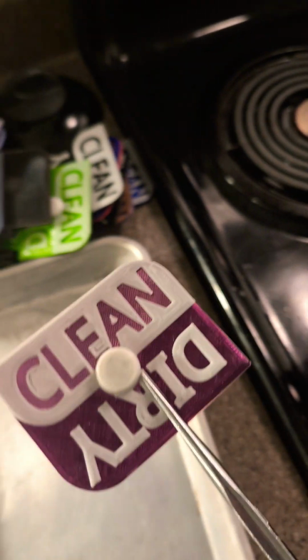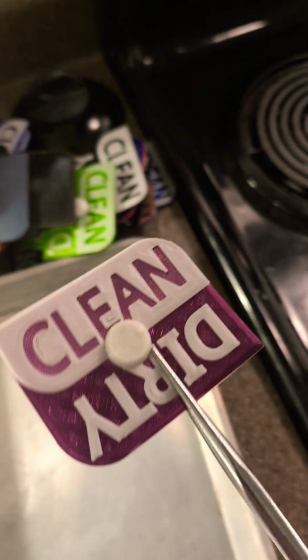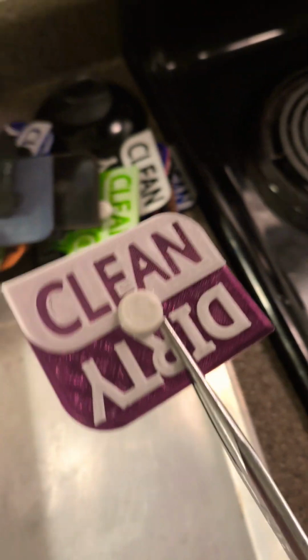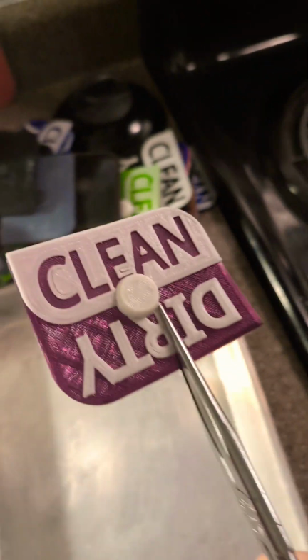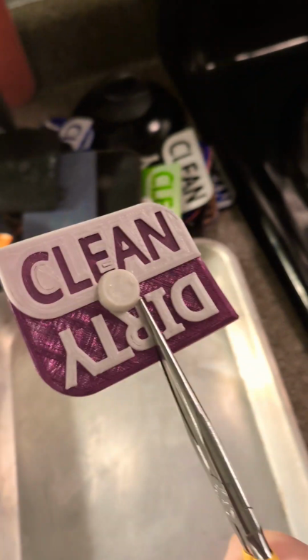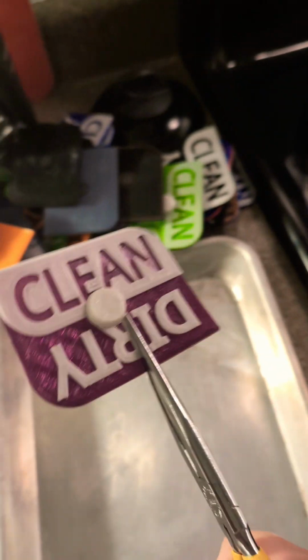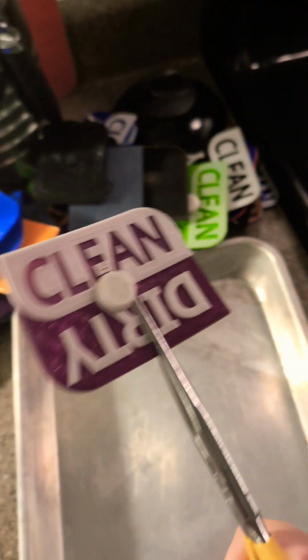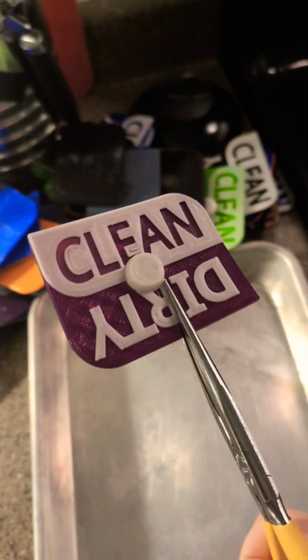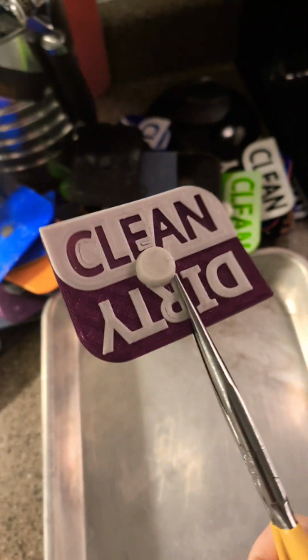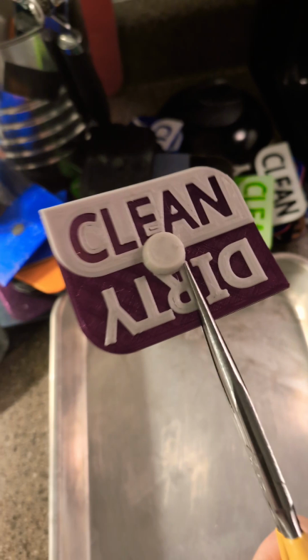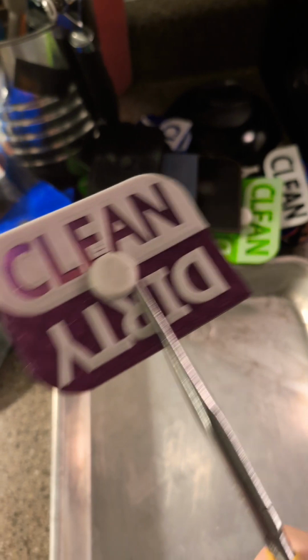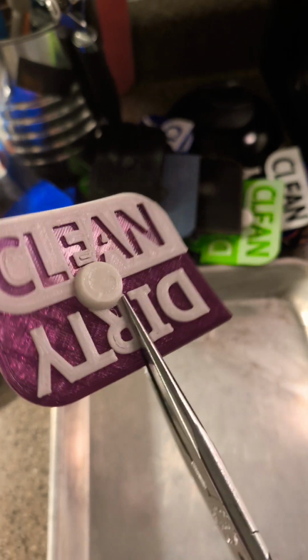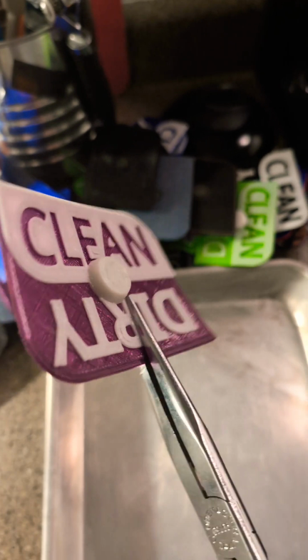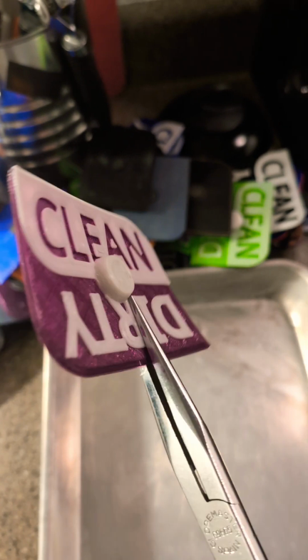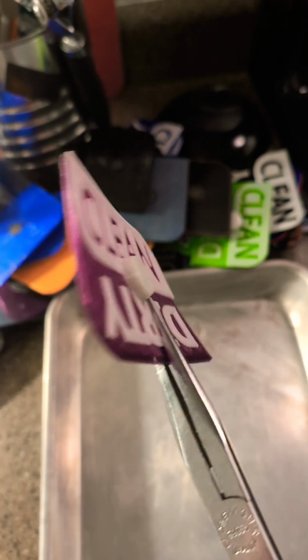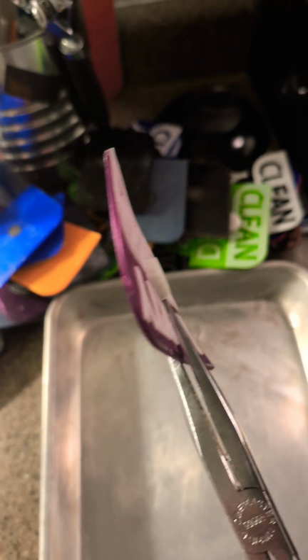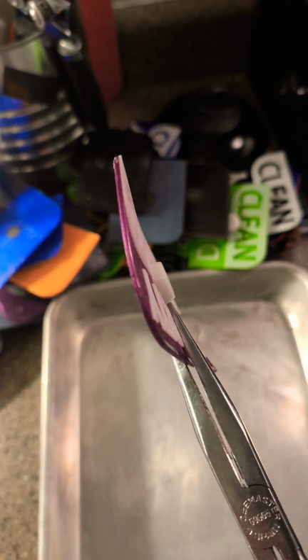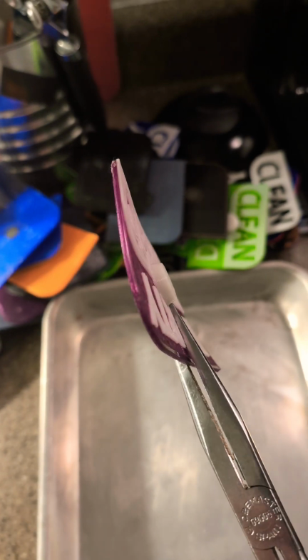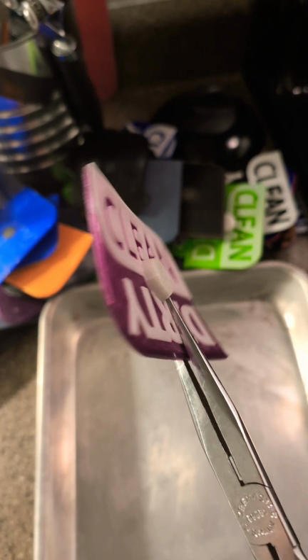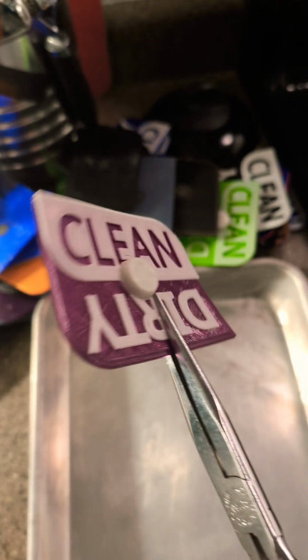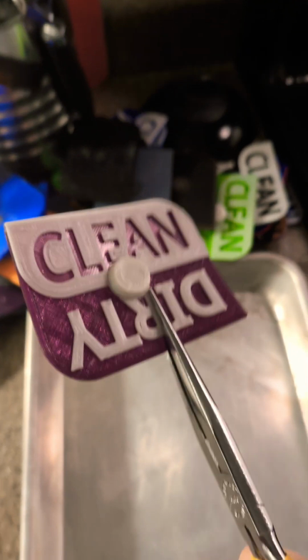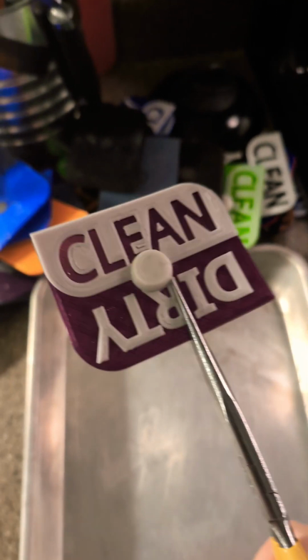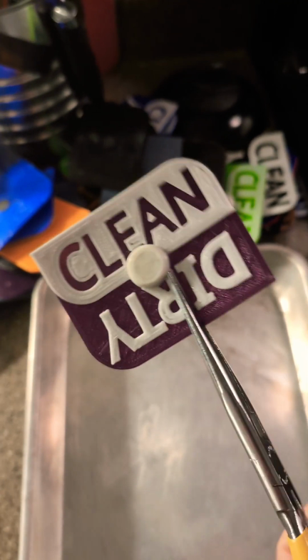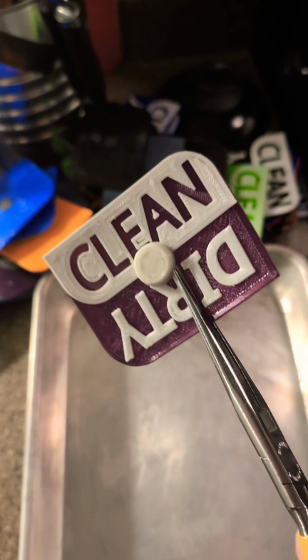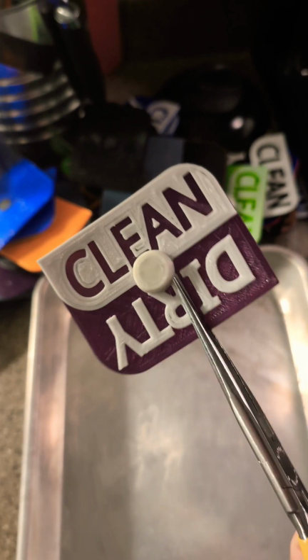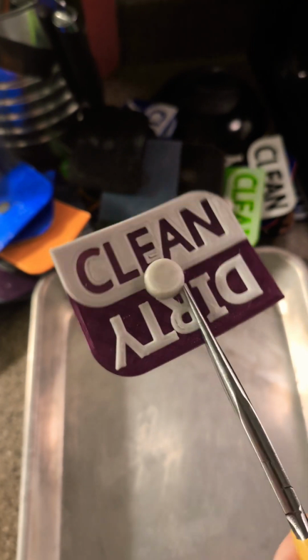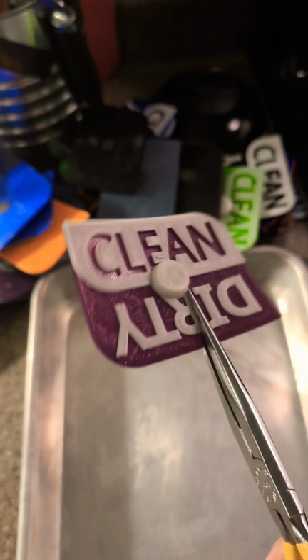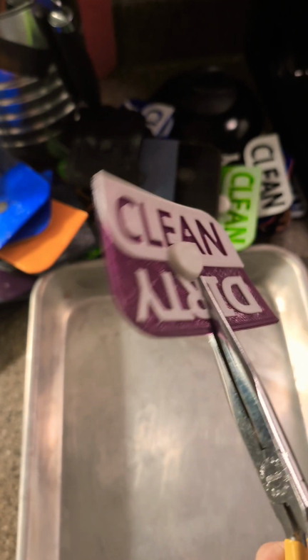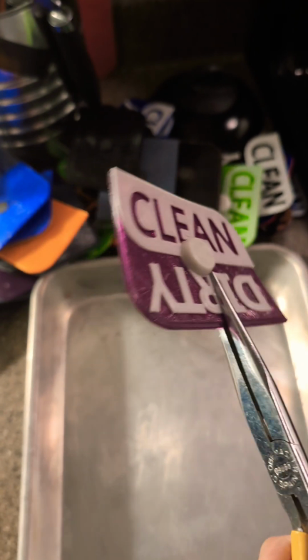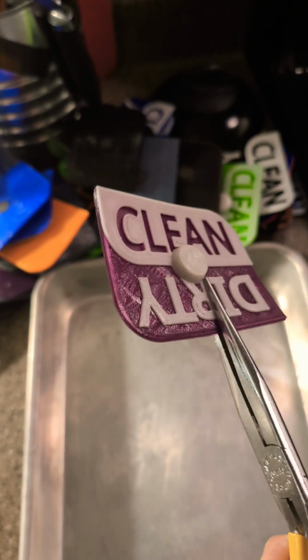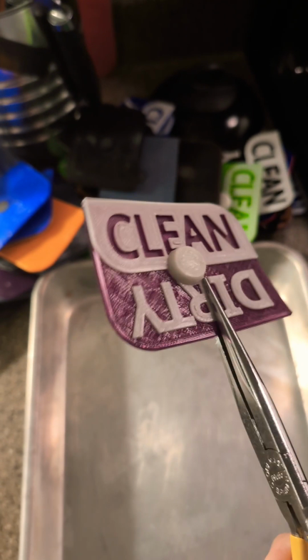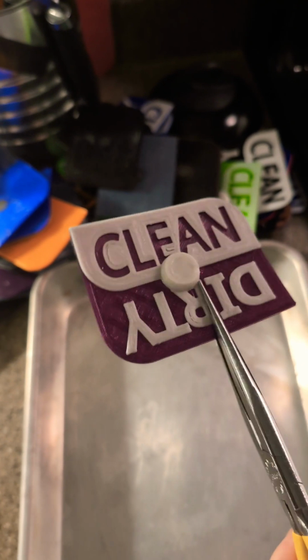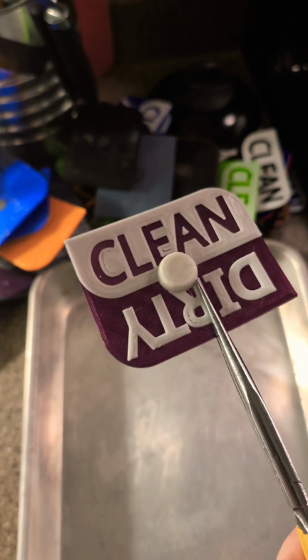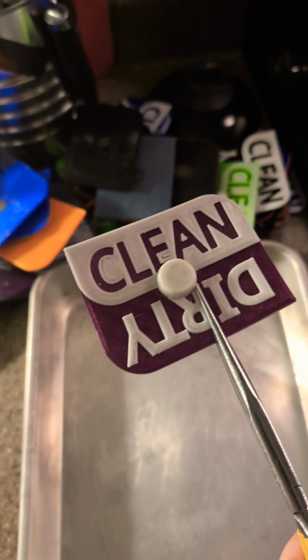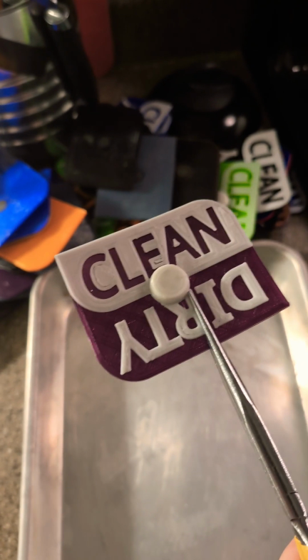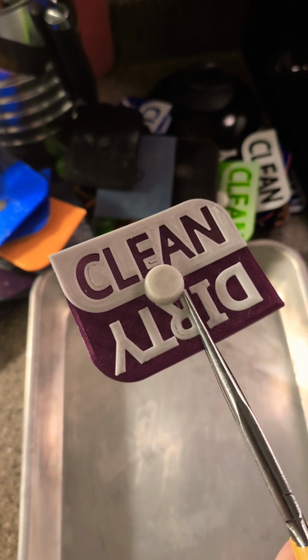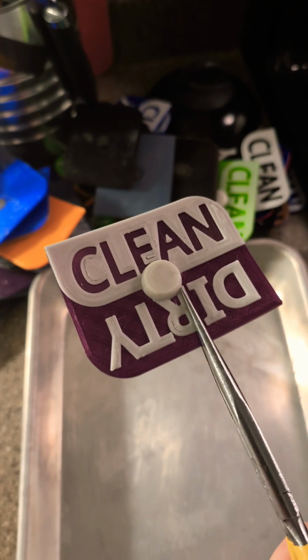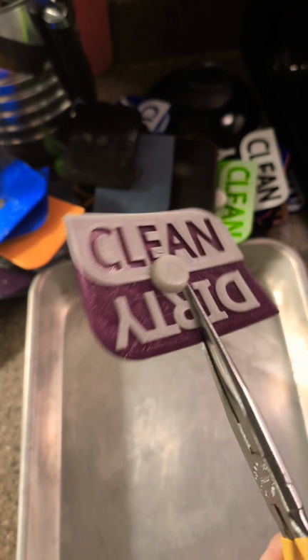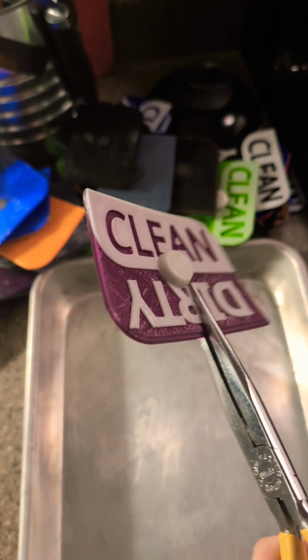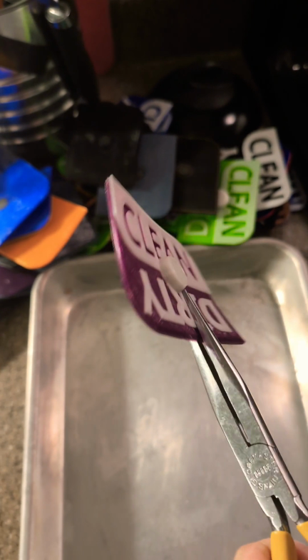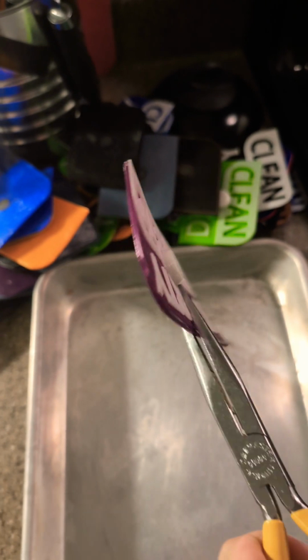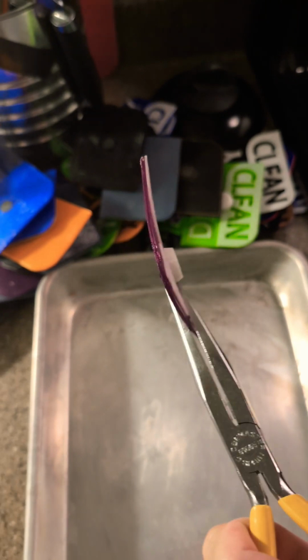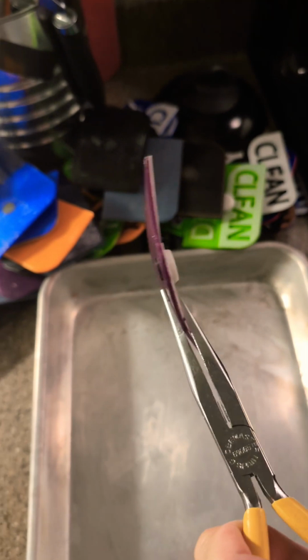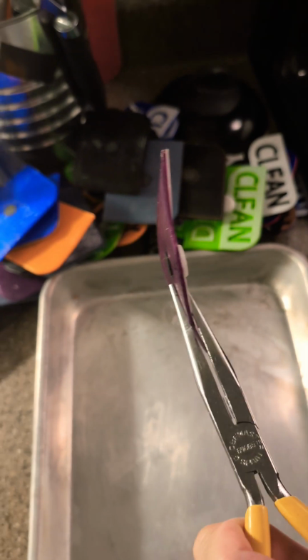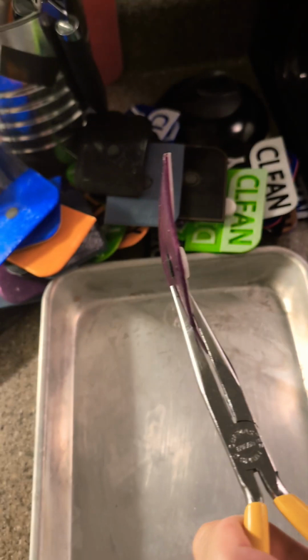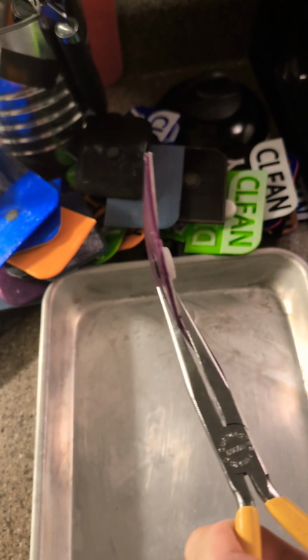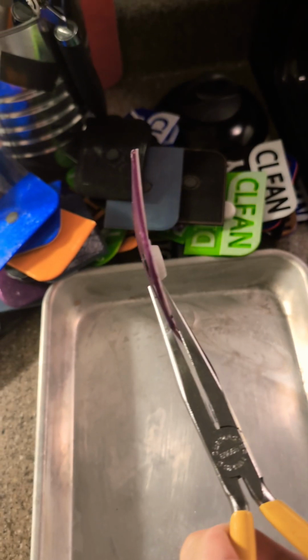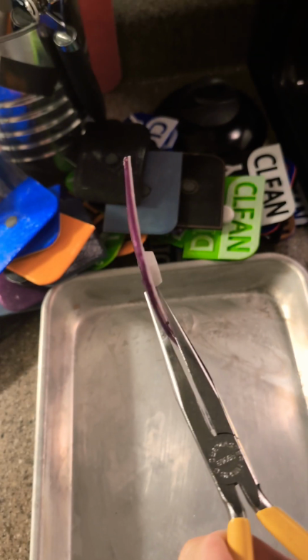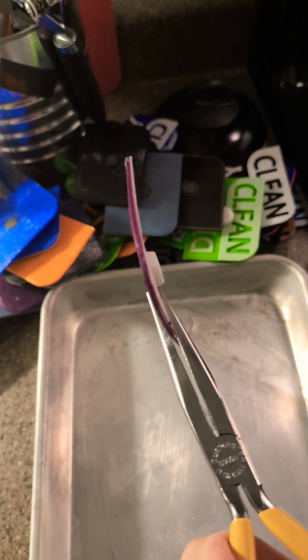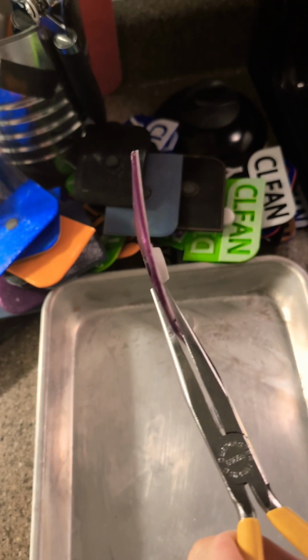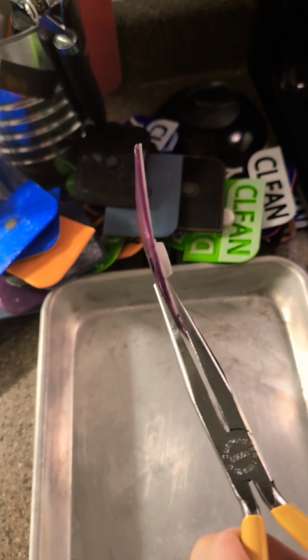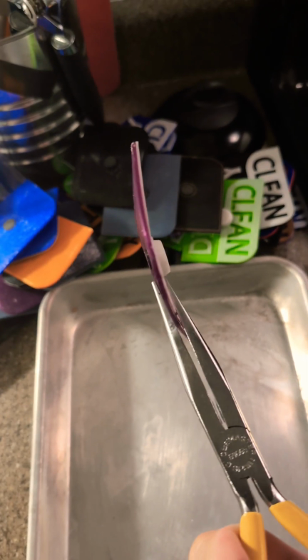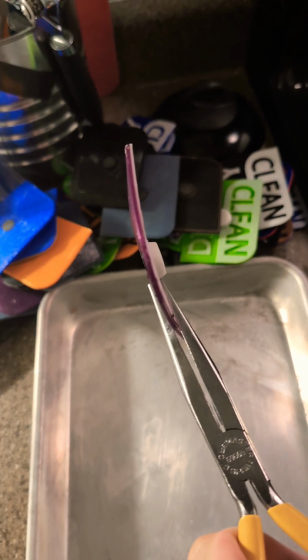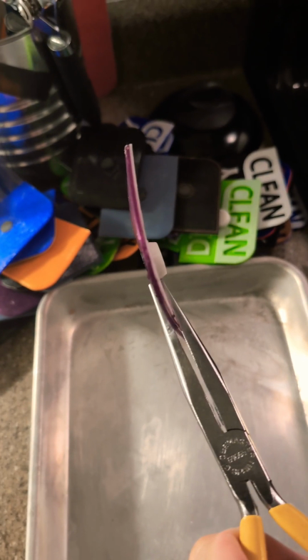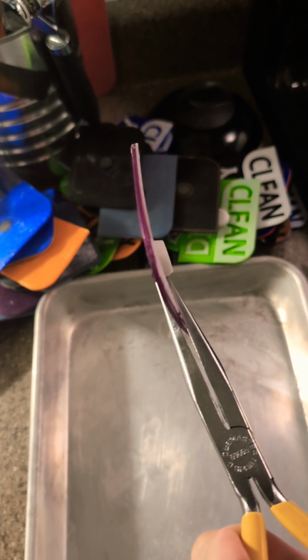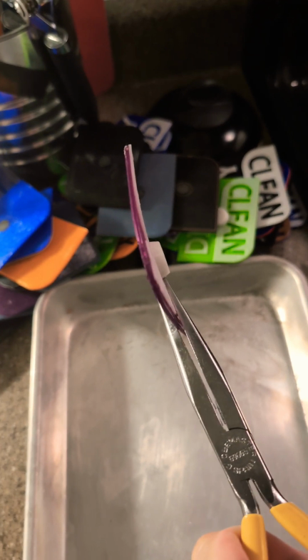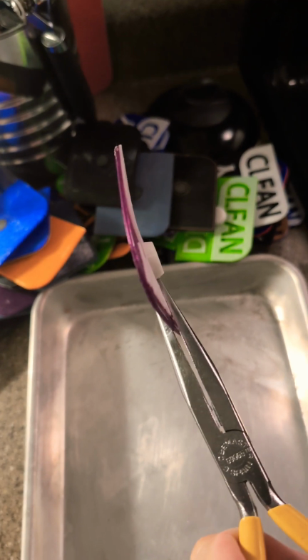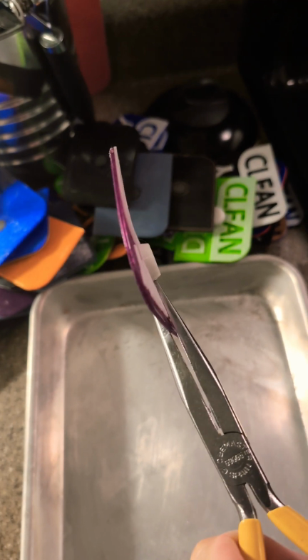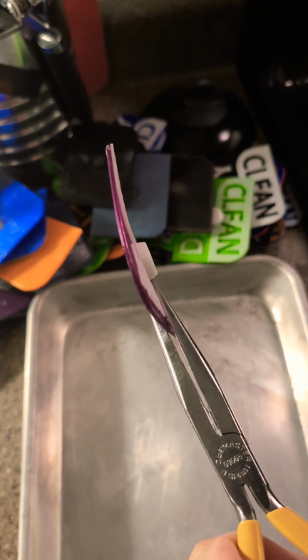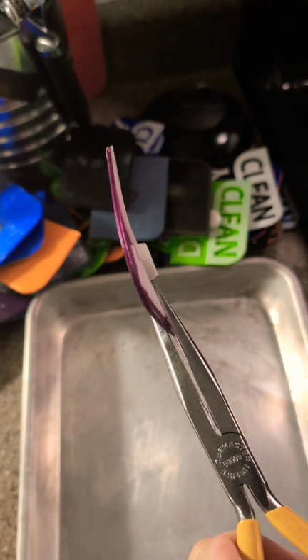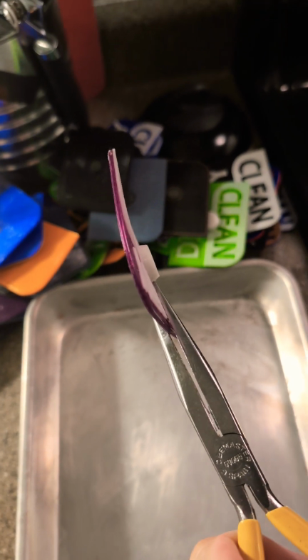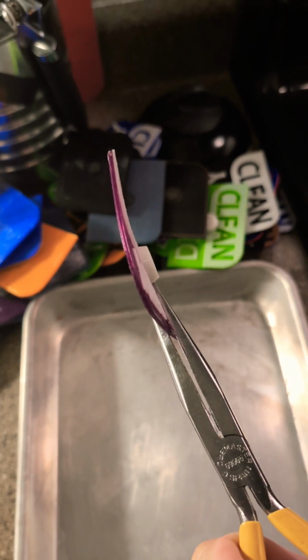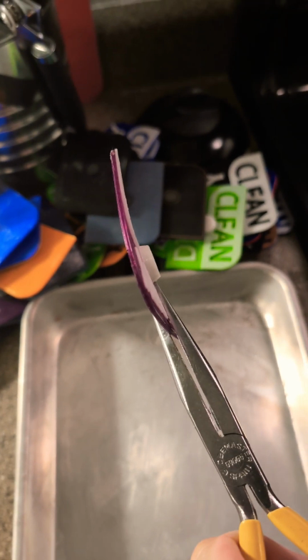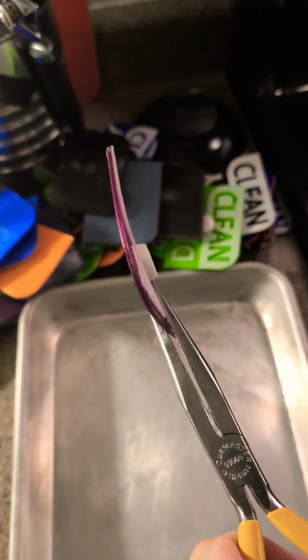So I tried straightening them out earlier just by putting them in the back of the car, but it didn't work for a lot of them.